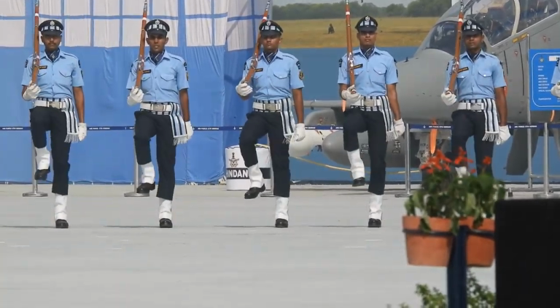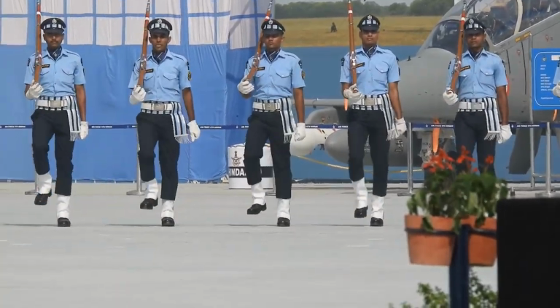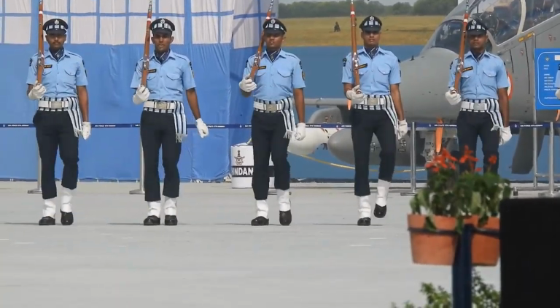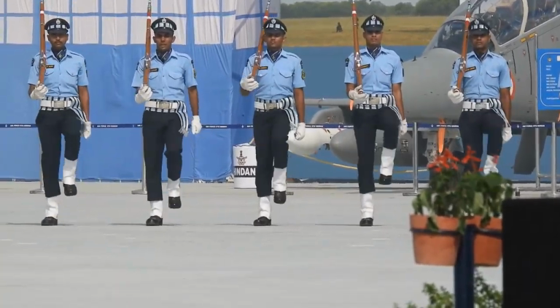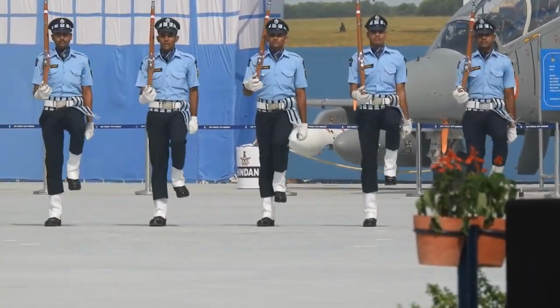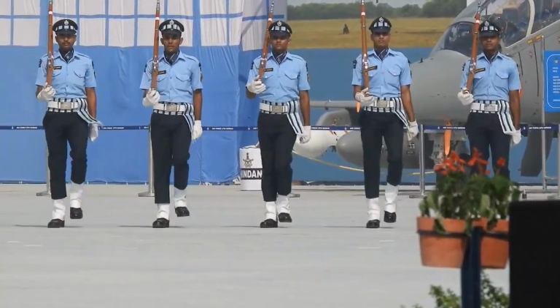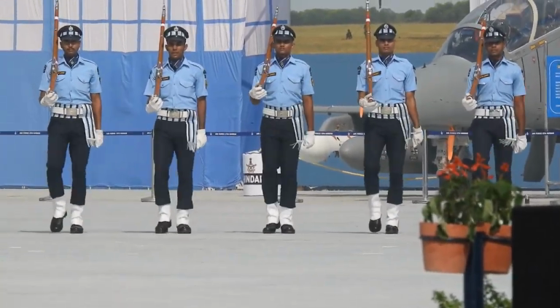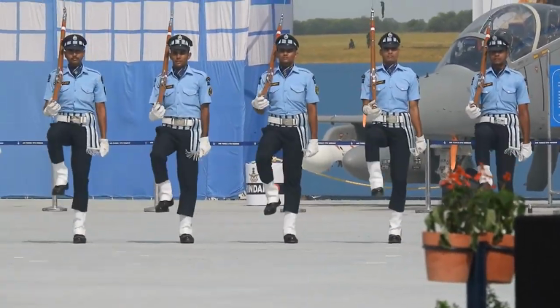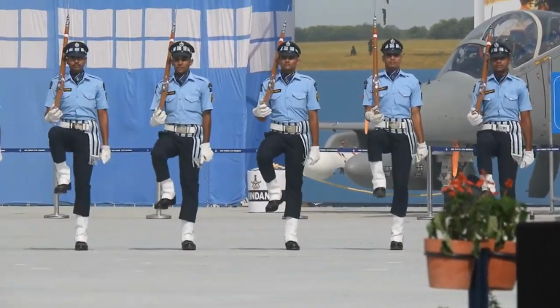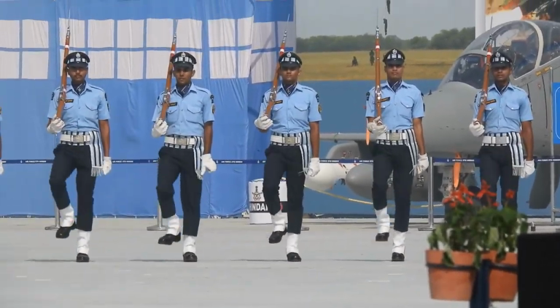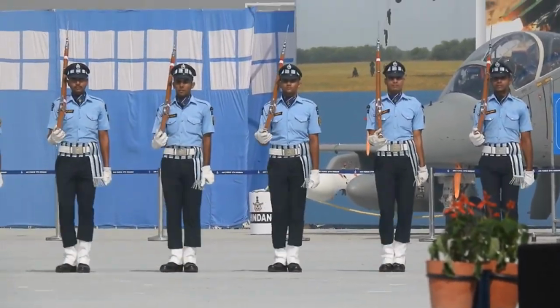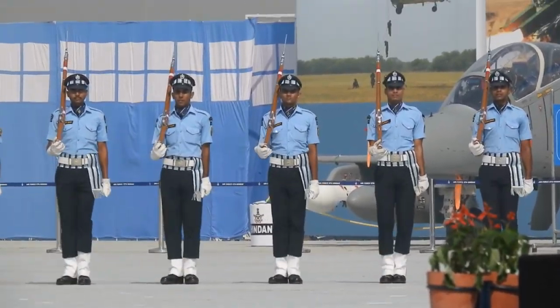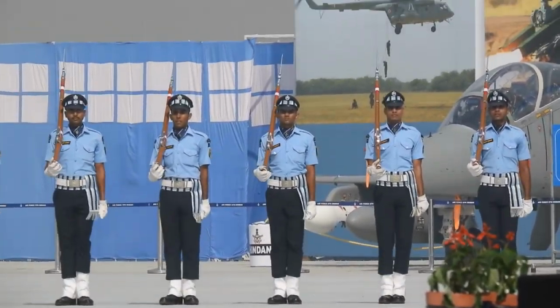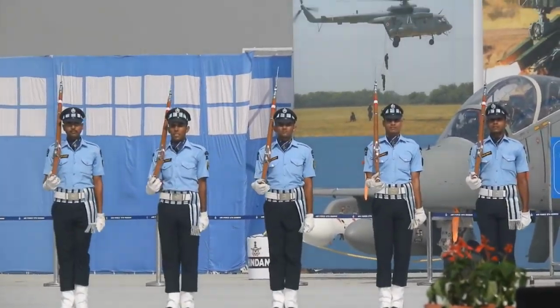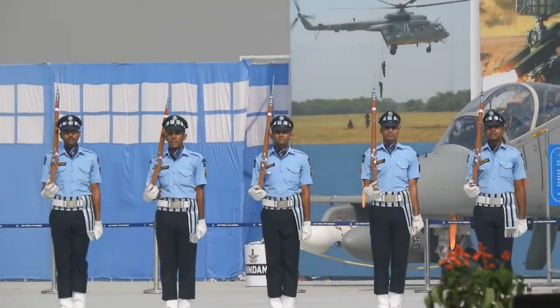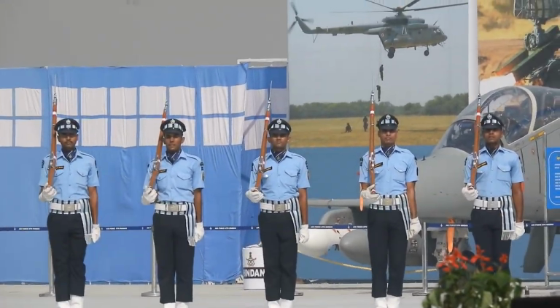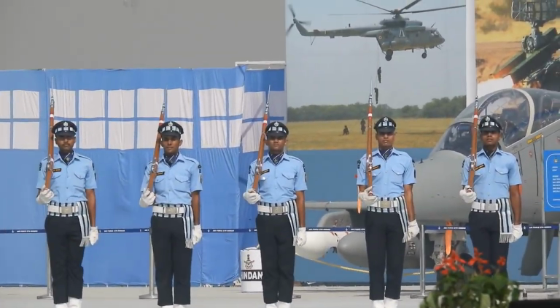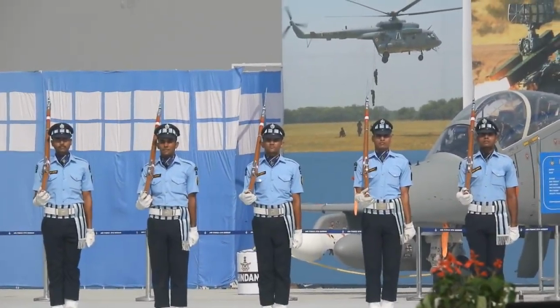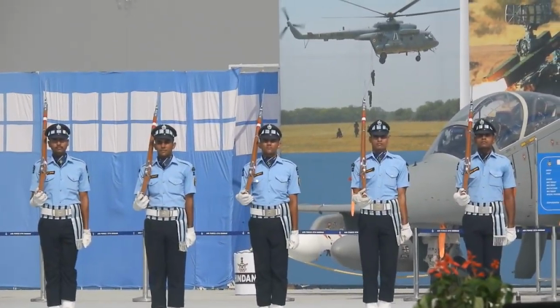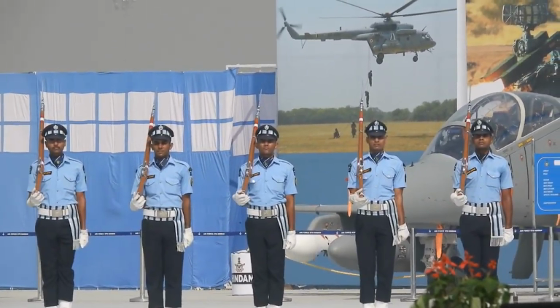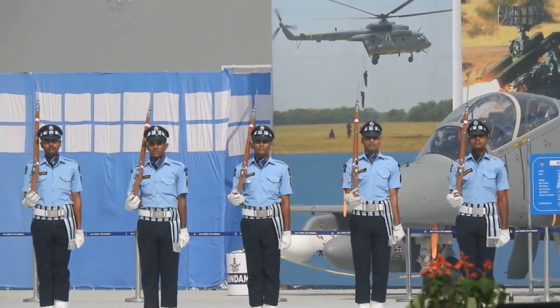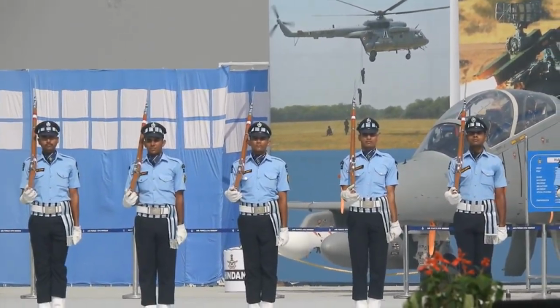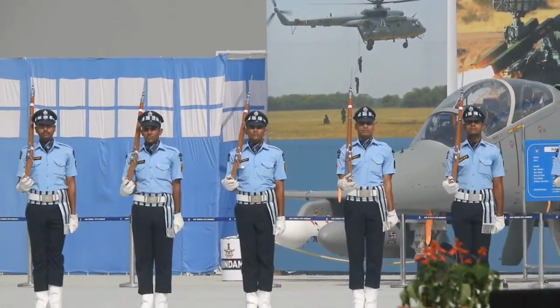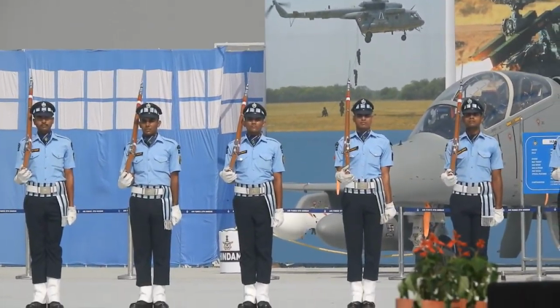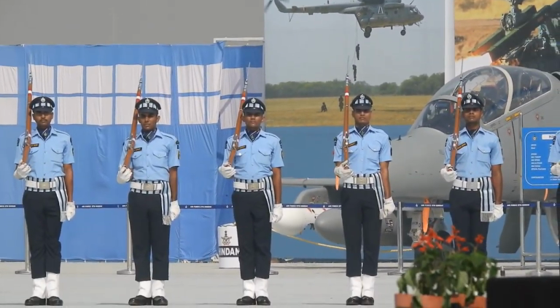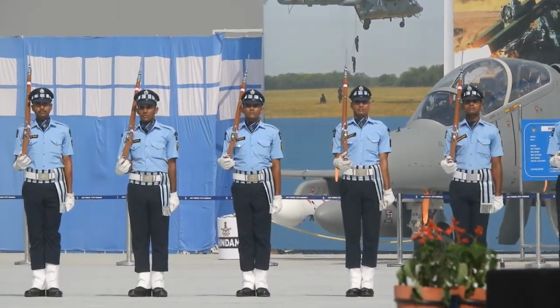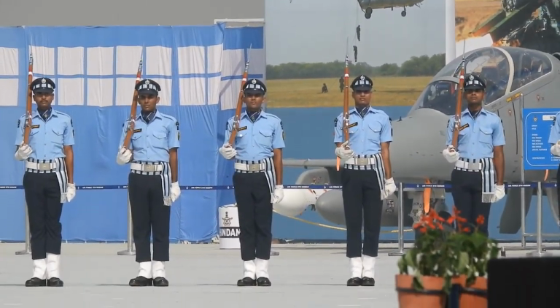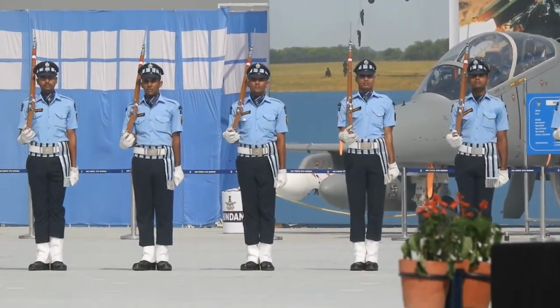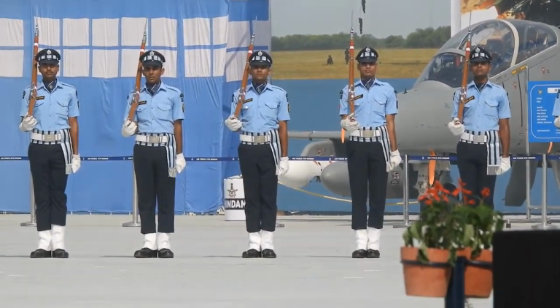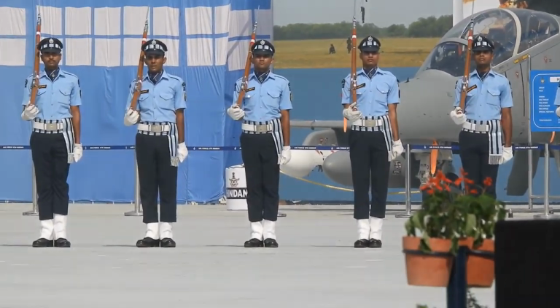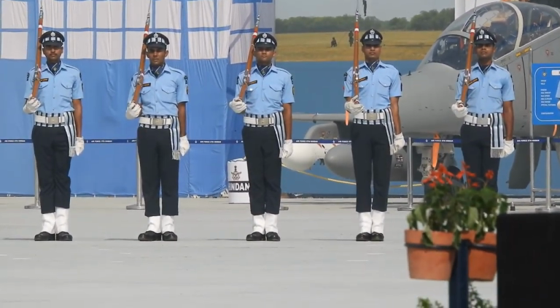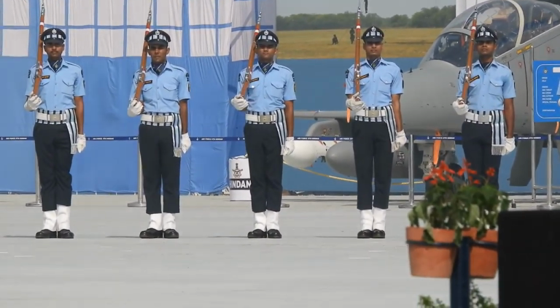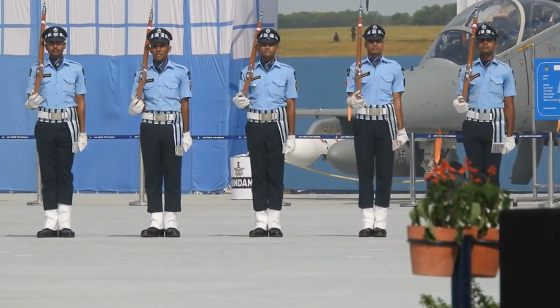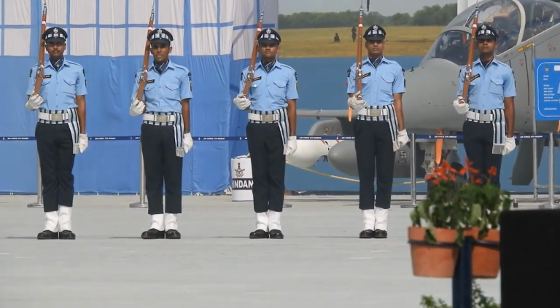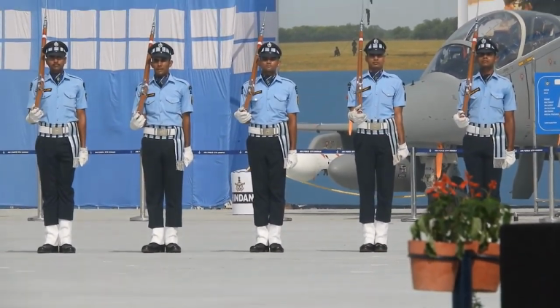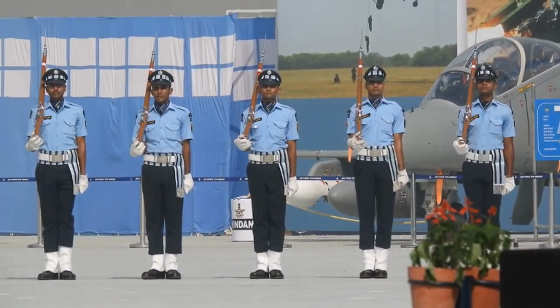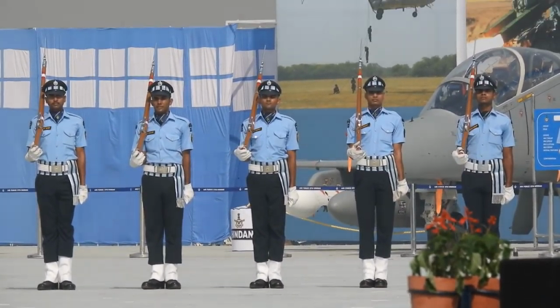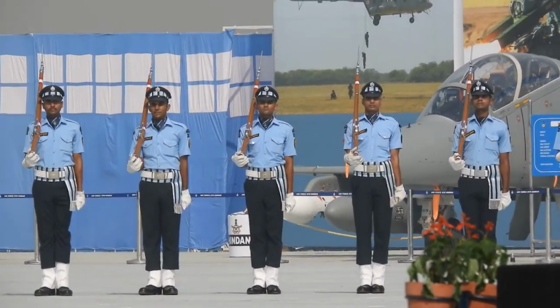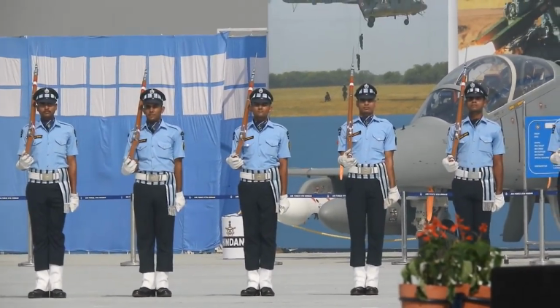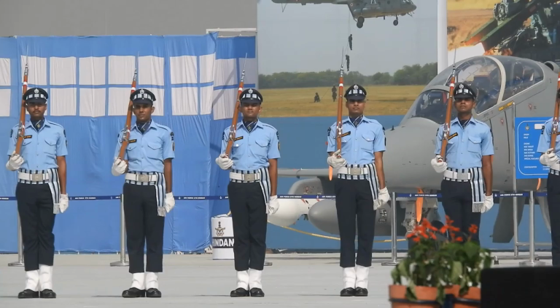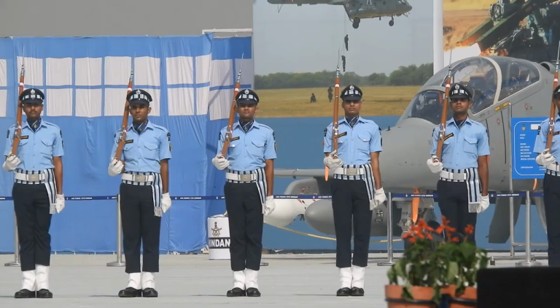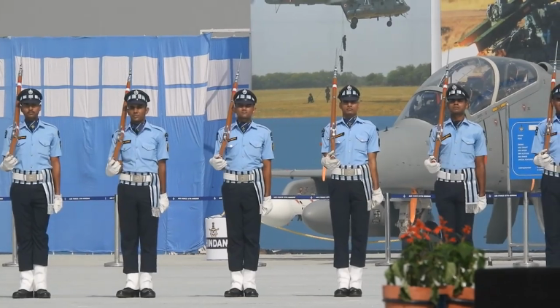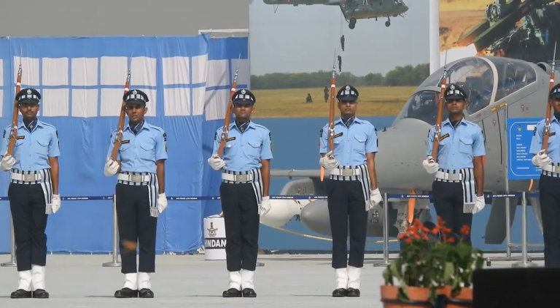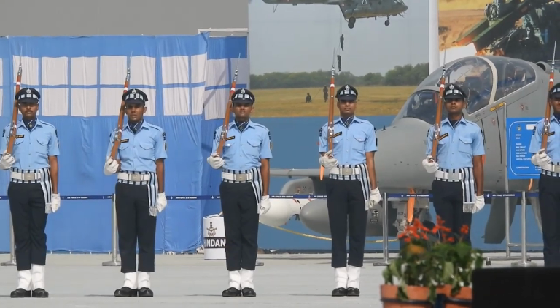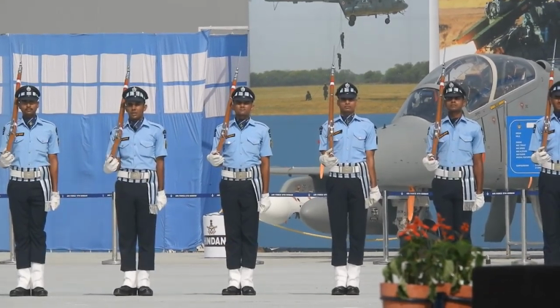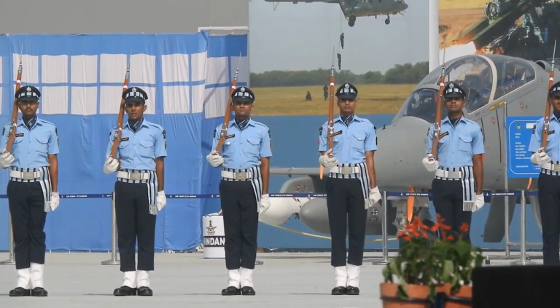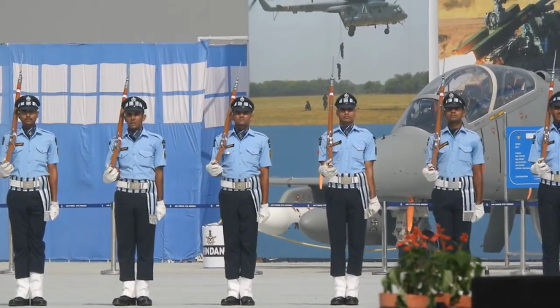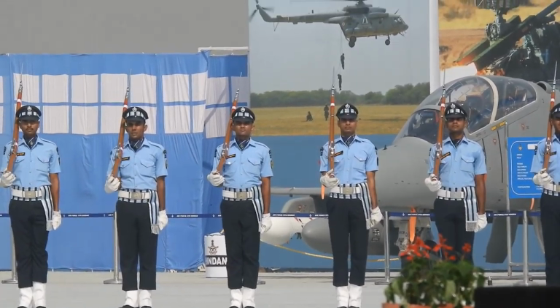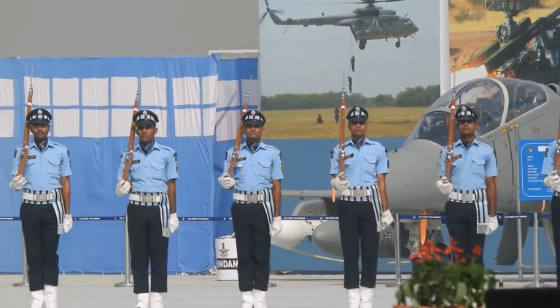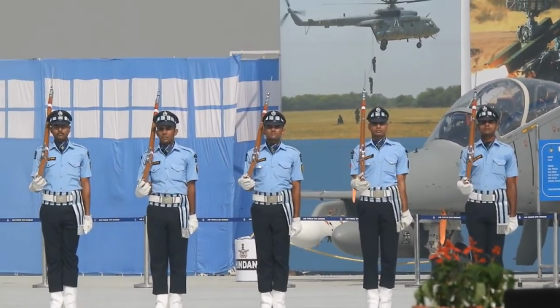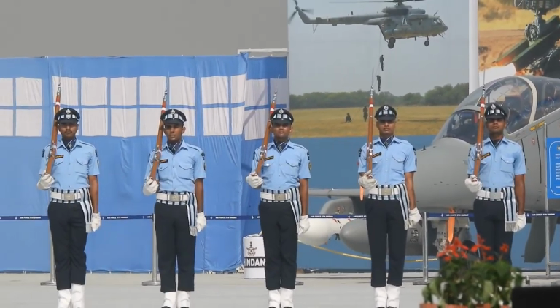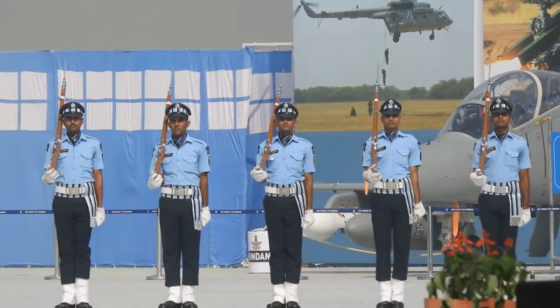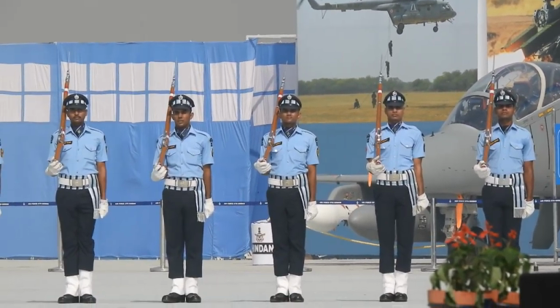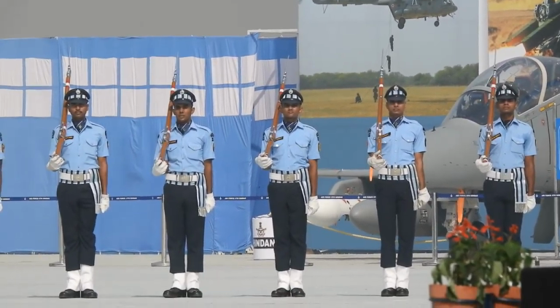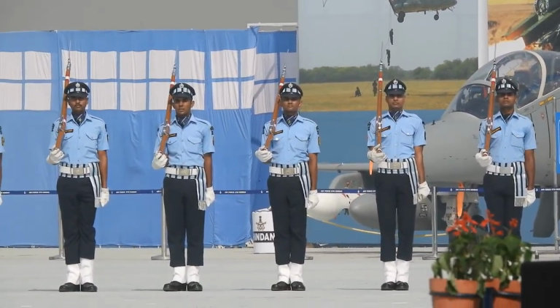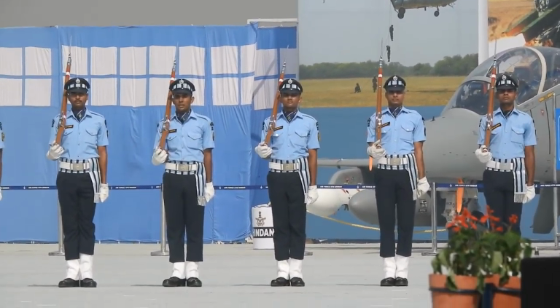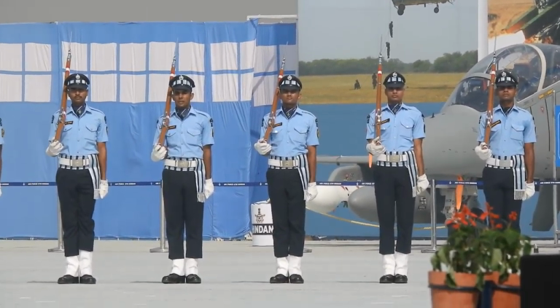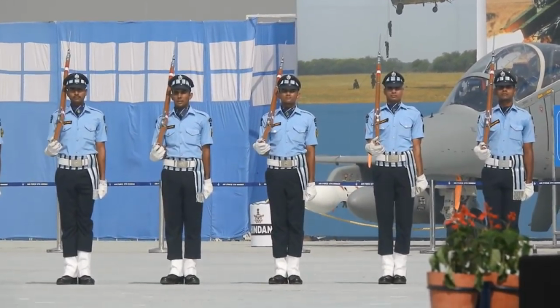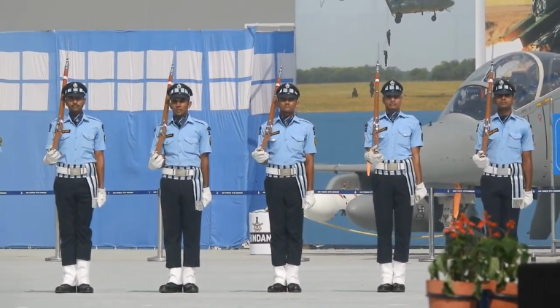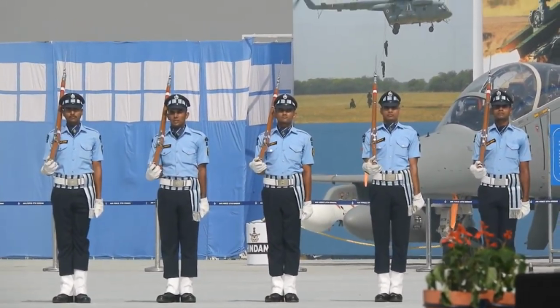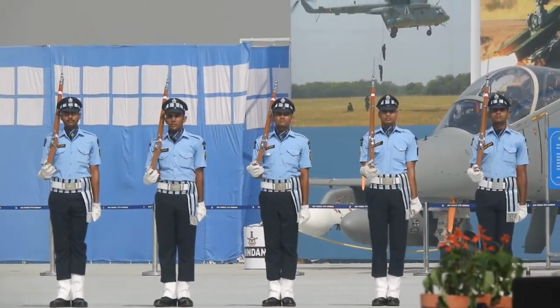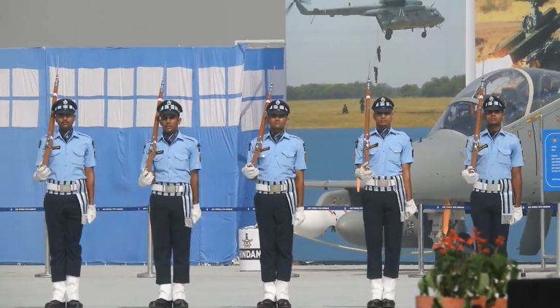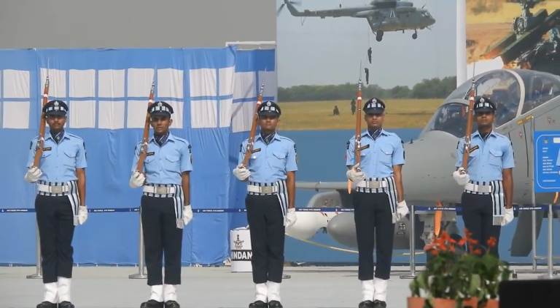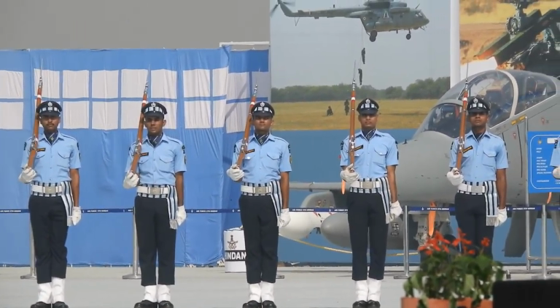Here you can witness a series of drill exercises performed in continuation, followed by marching in the same order.